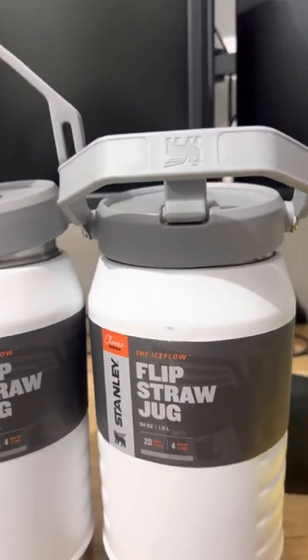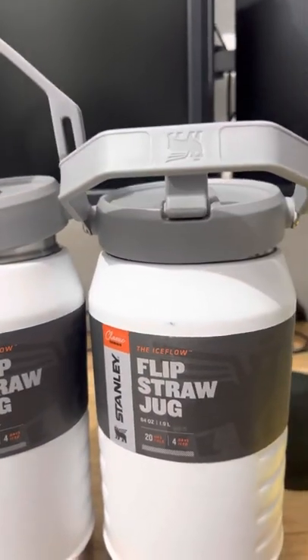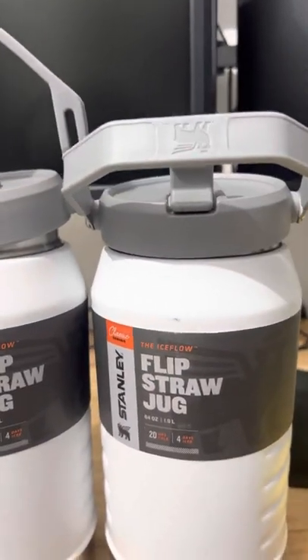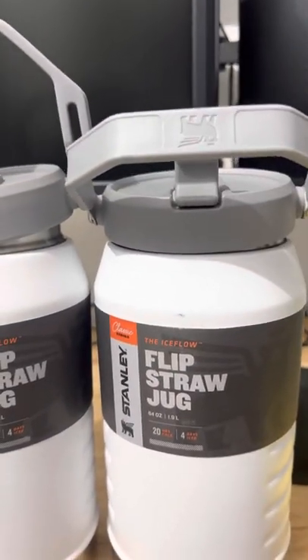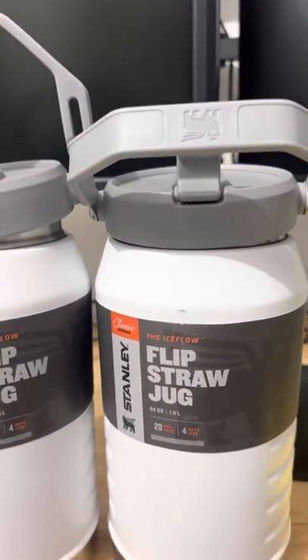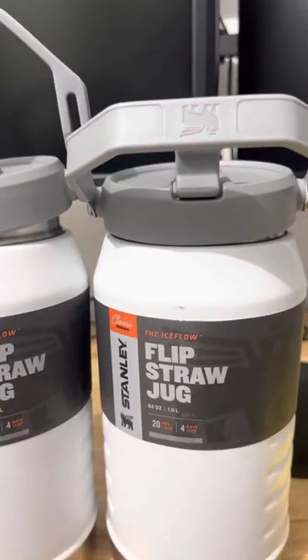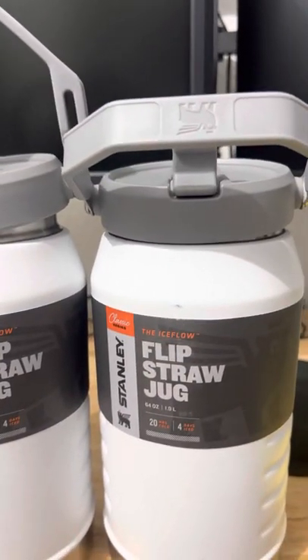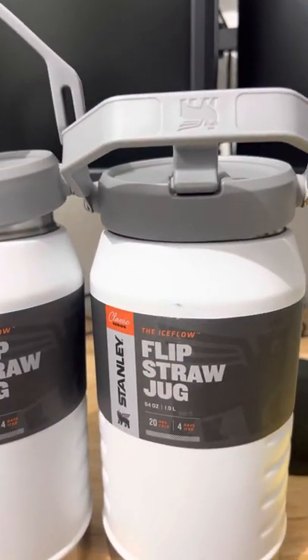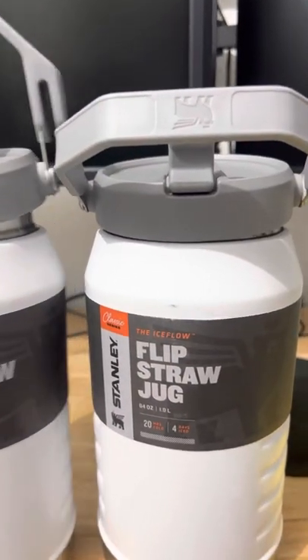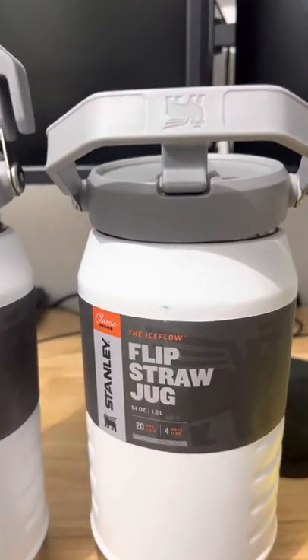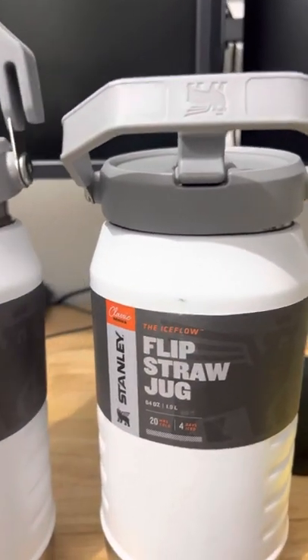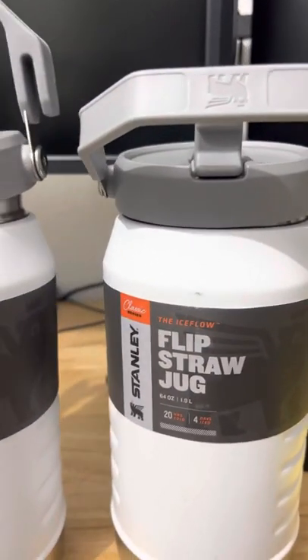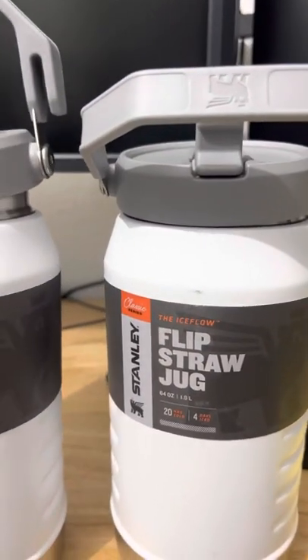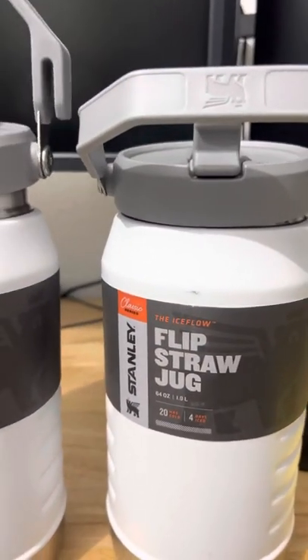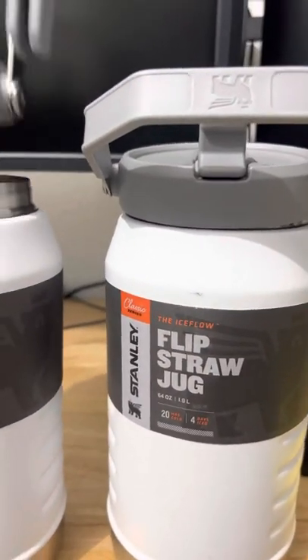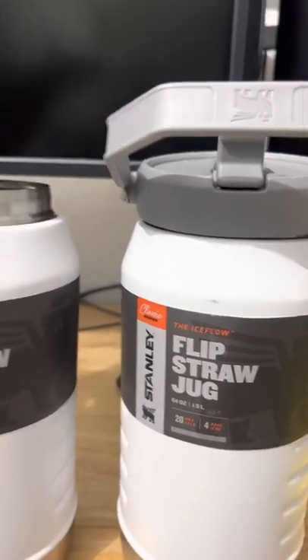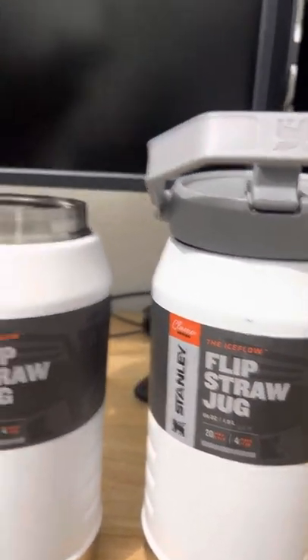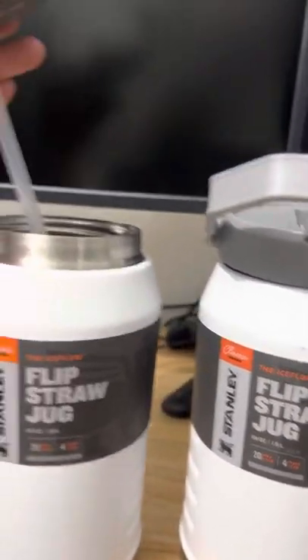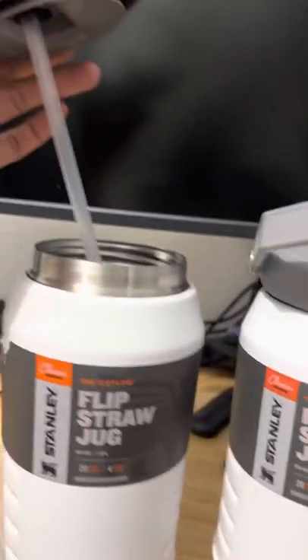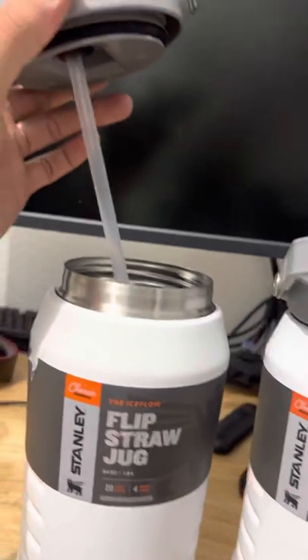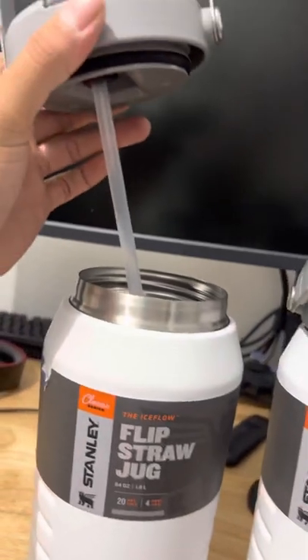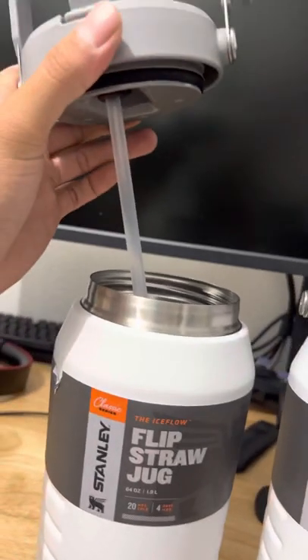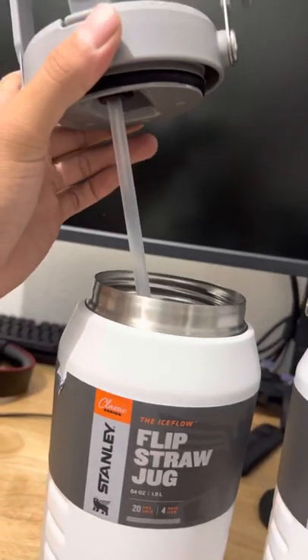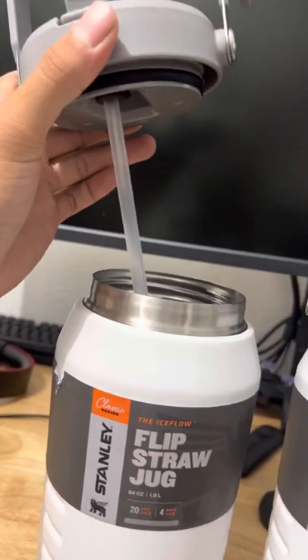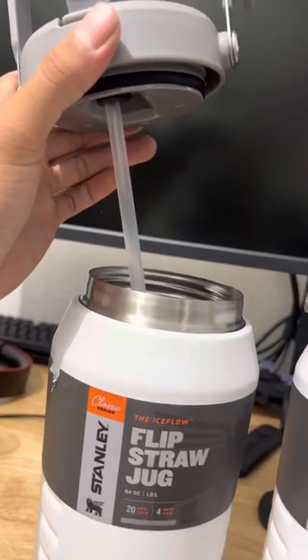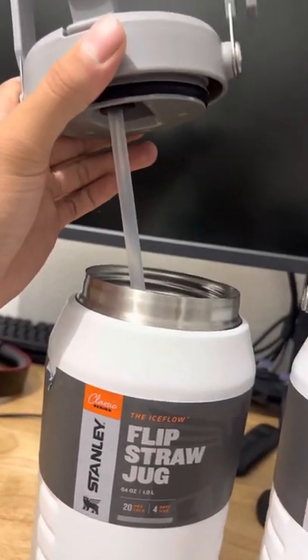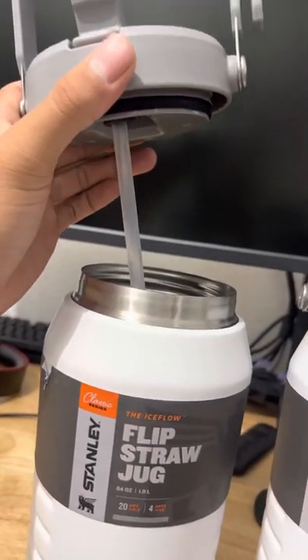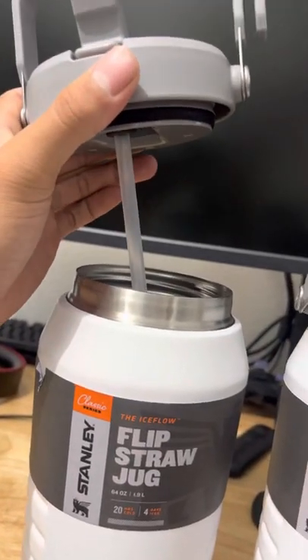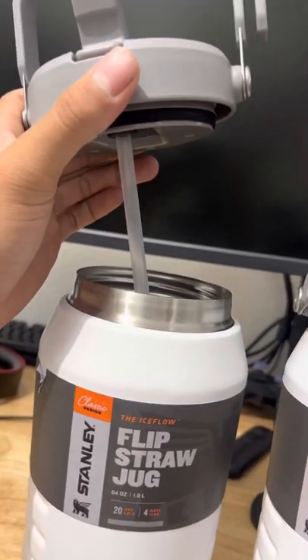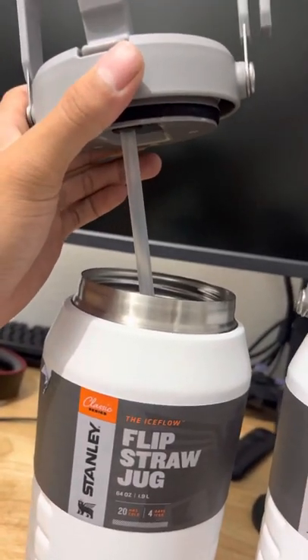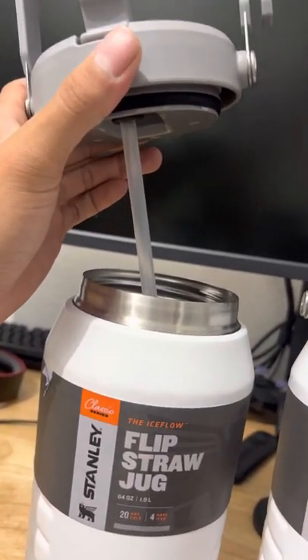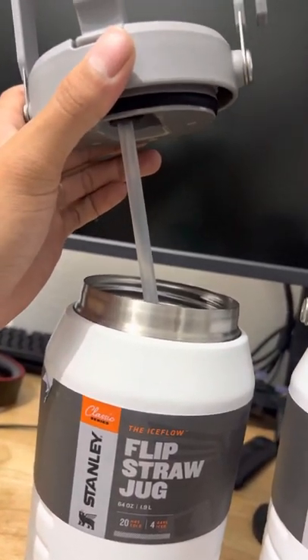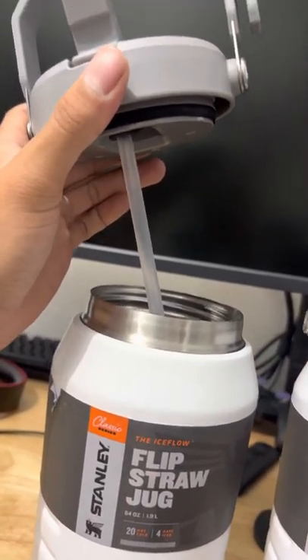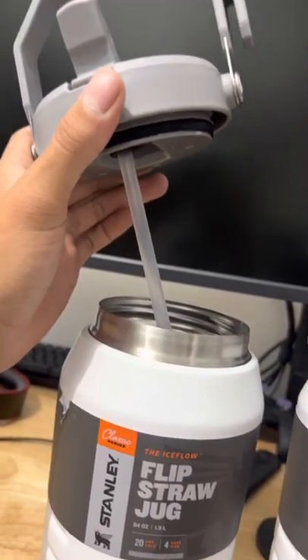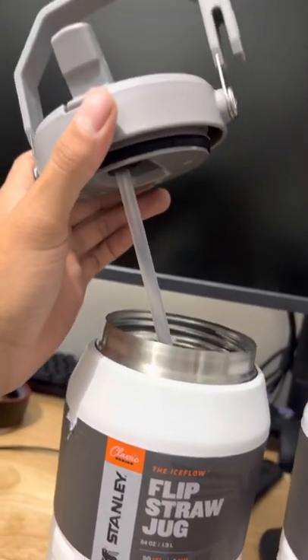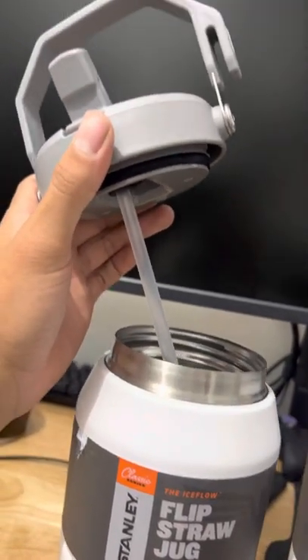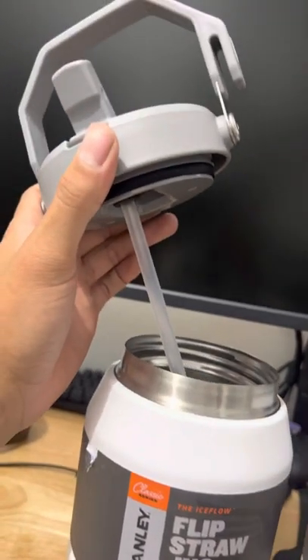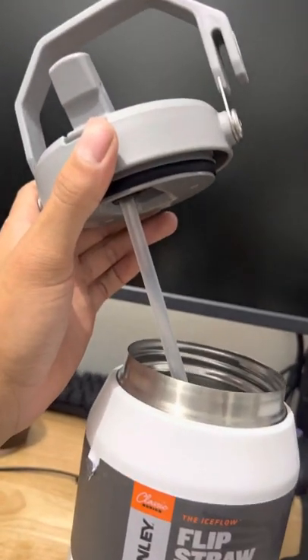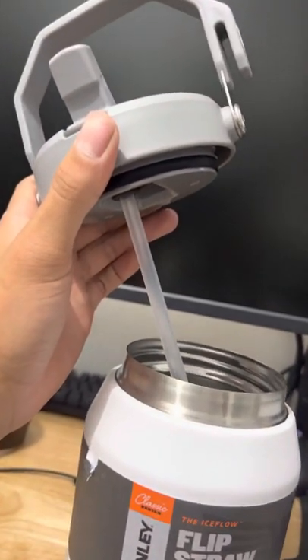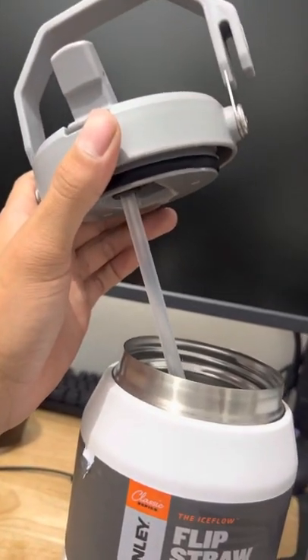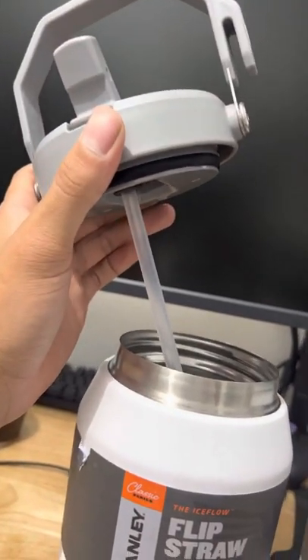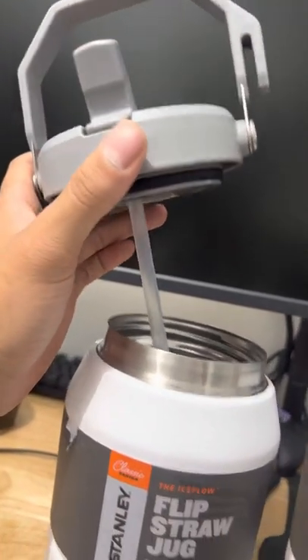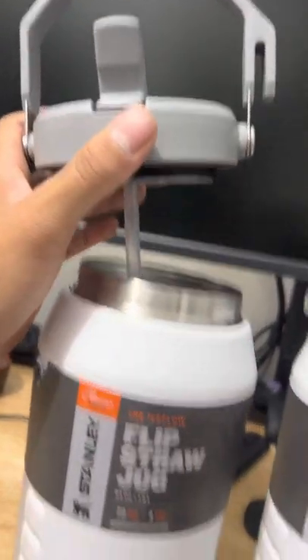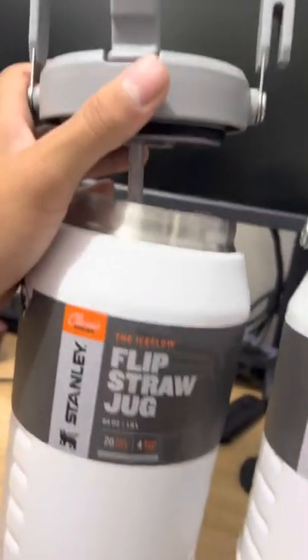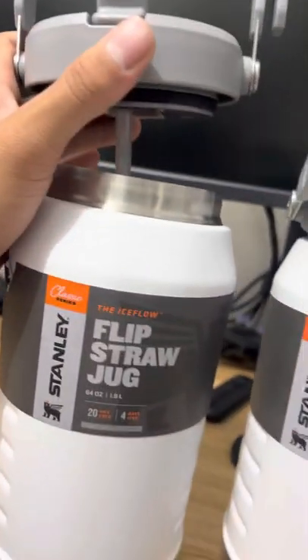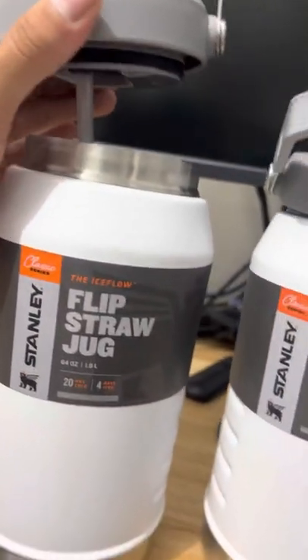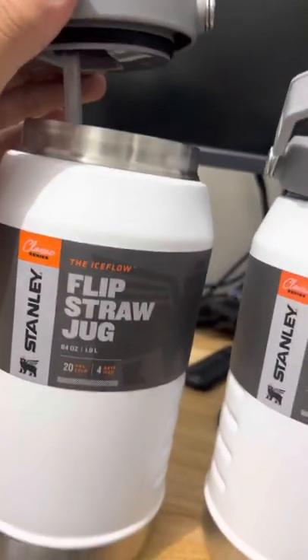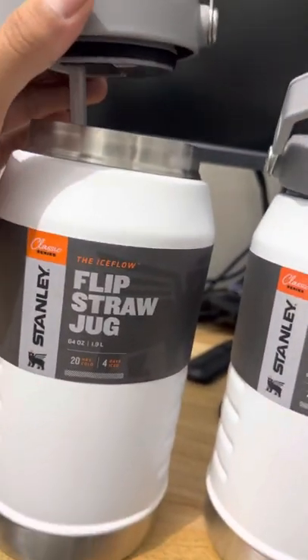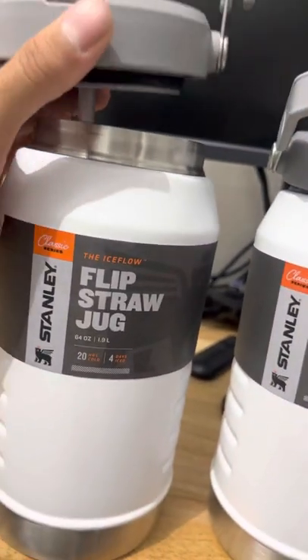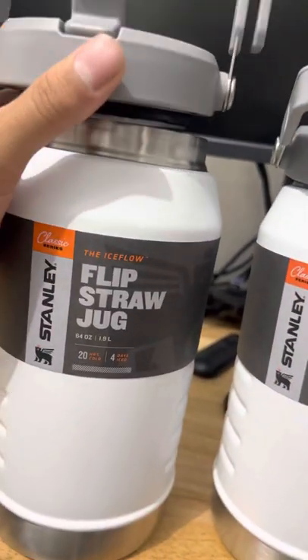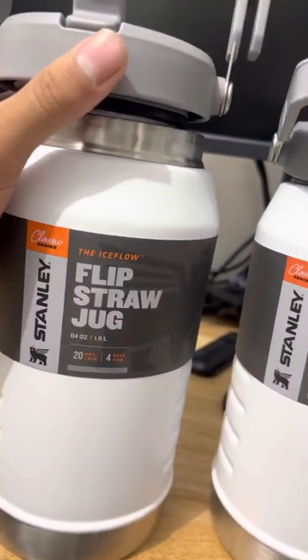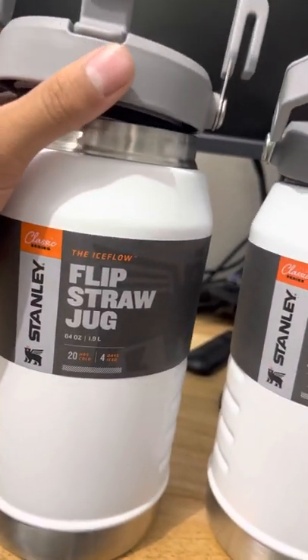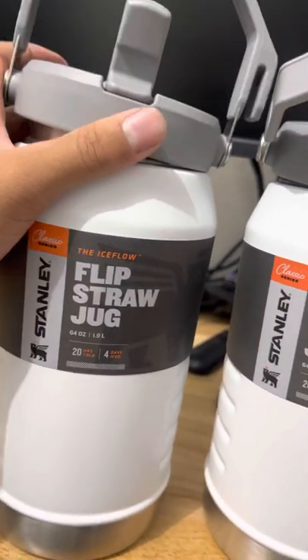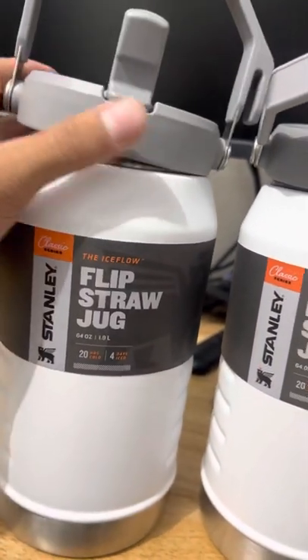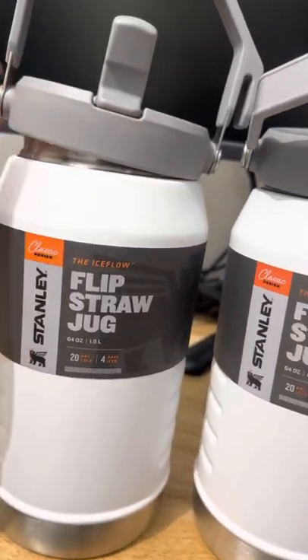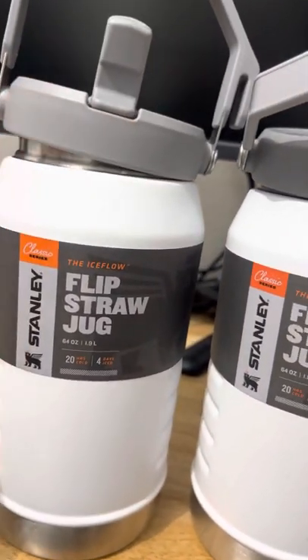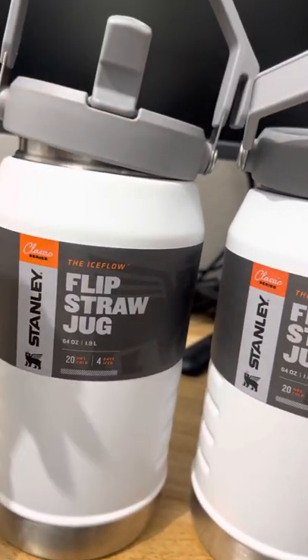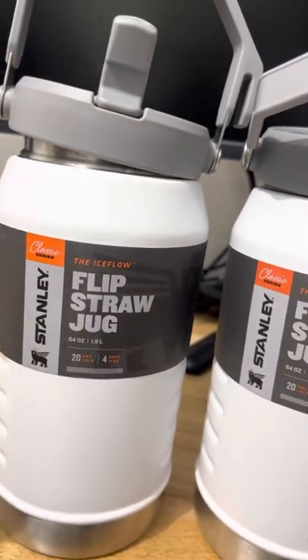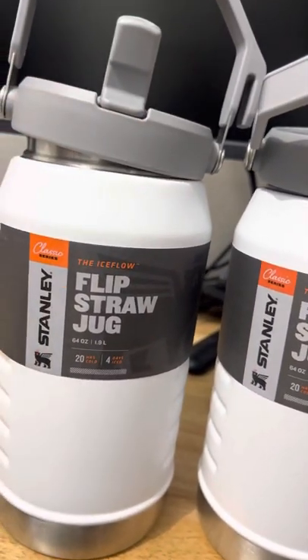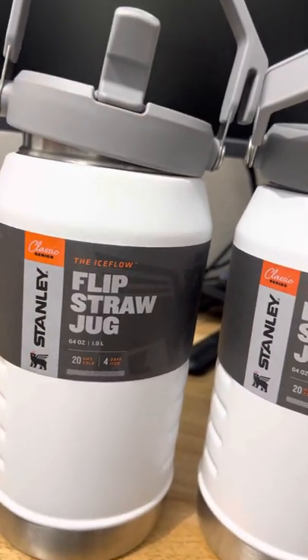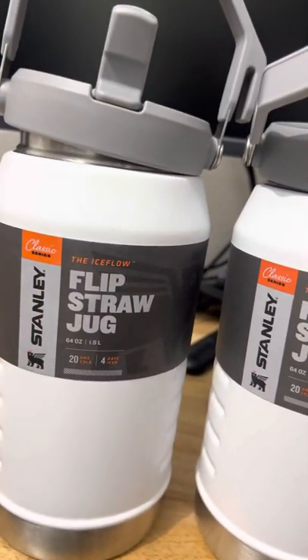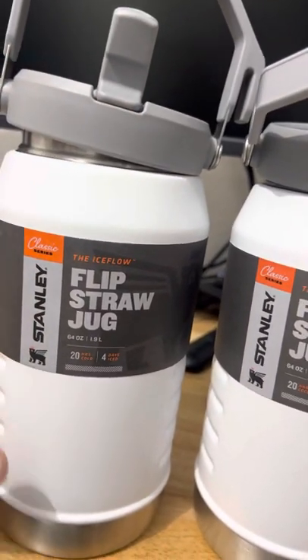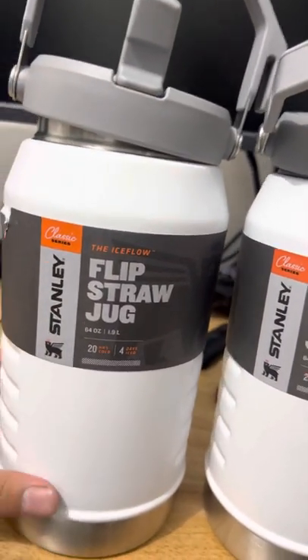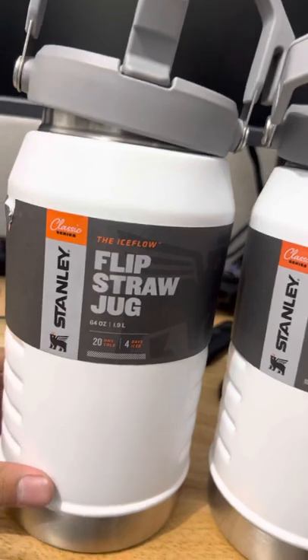The second complaint is the straw sometimes gets detached from up there. It falls into the jug and you have to open it up and reattach the straw.